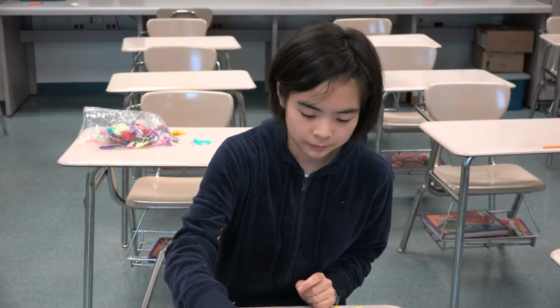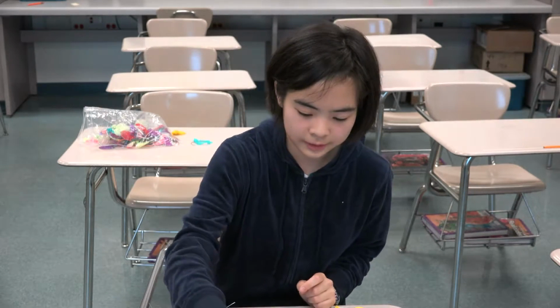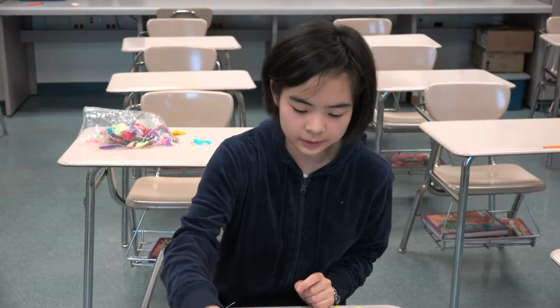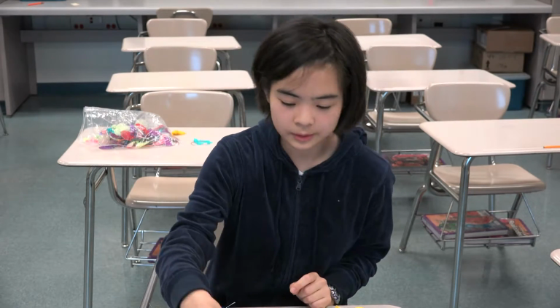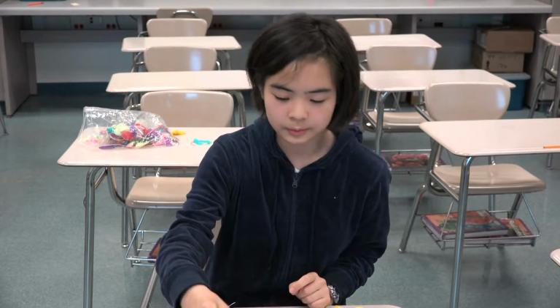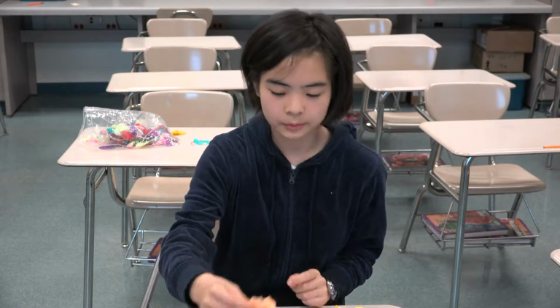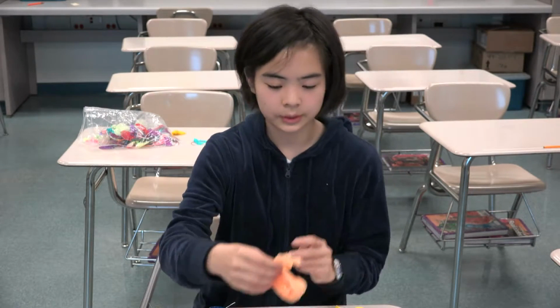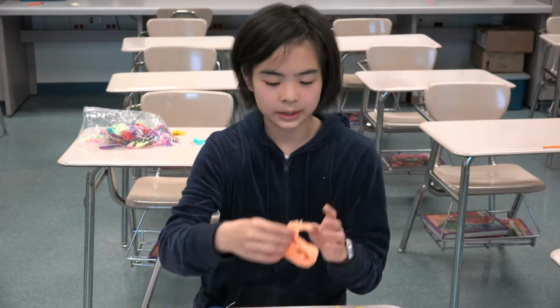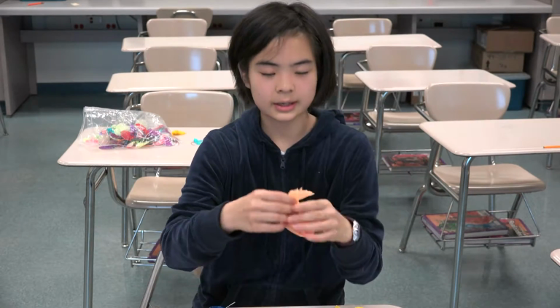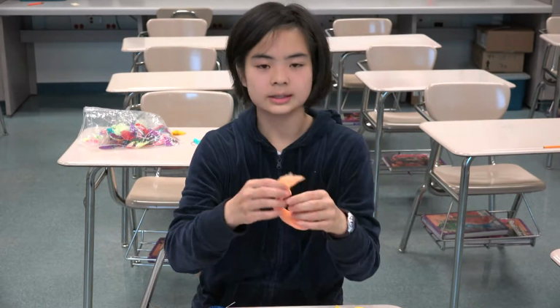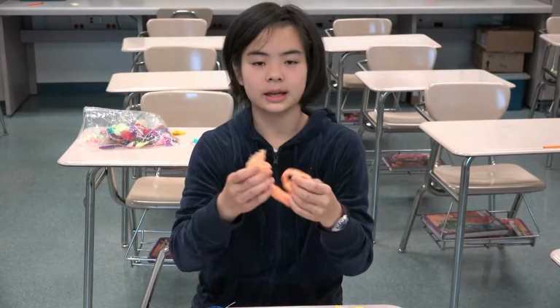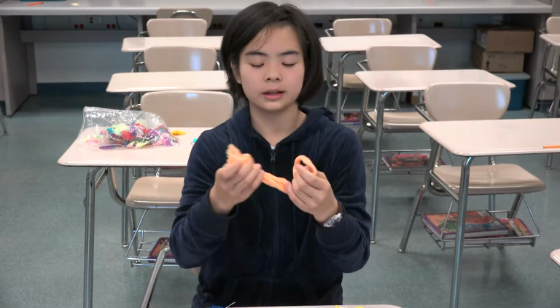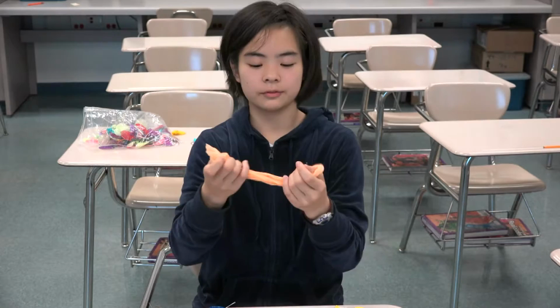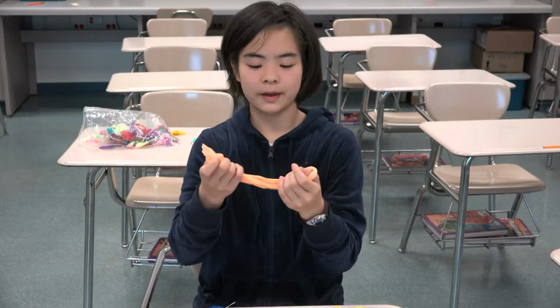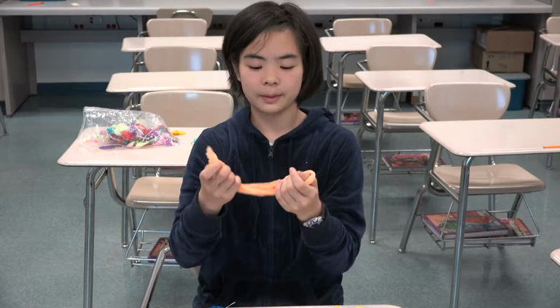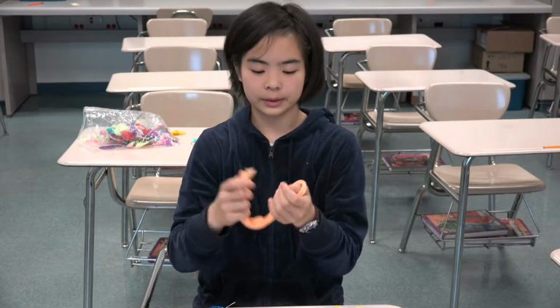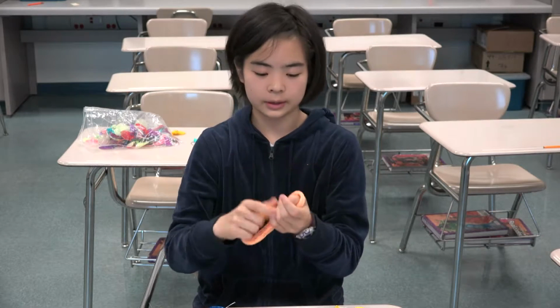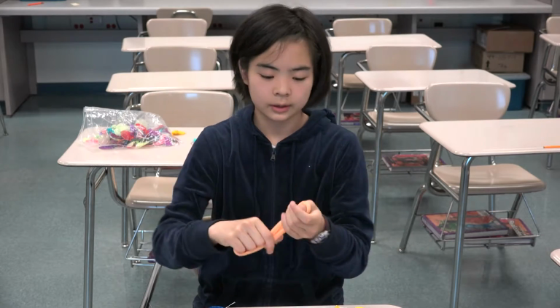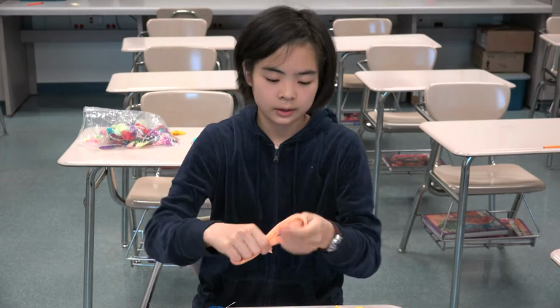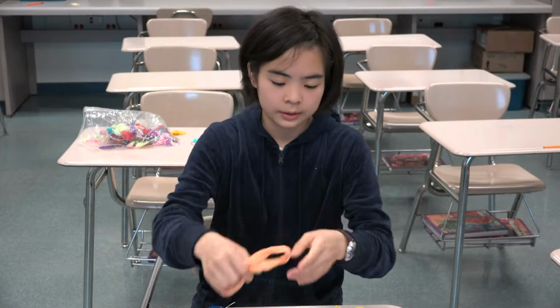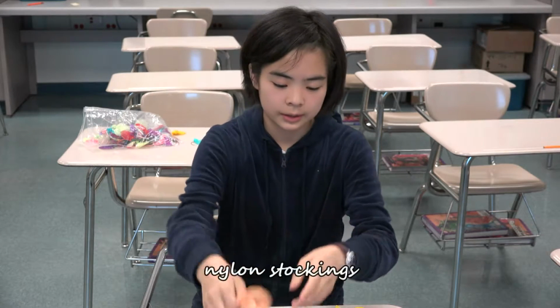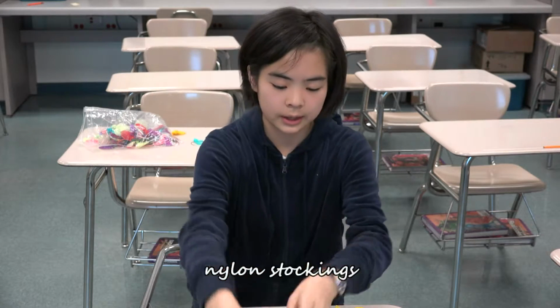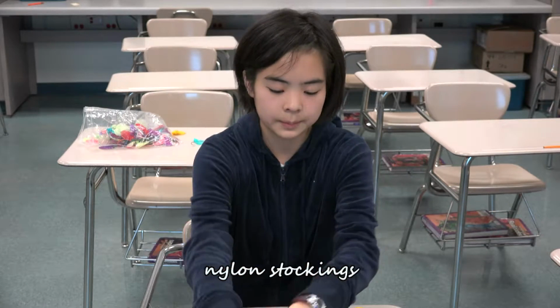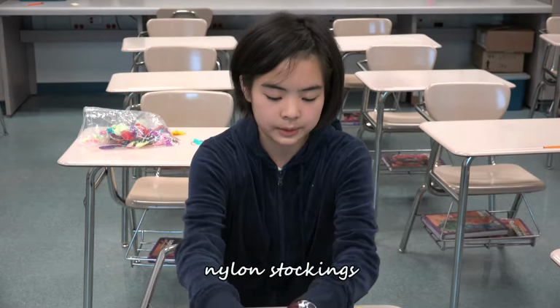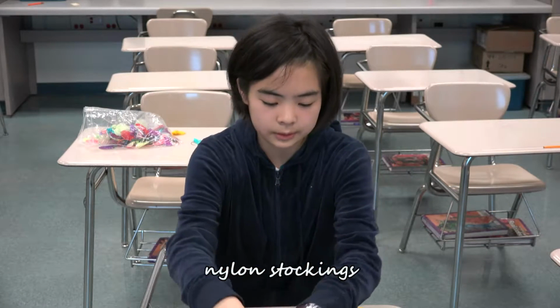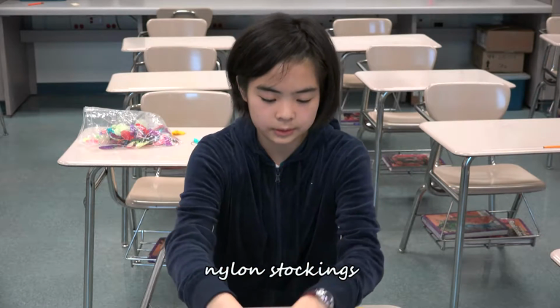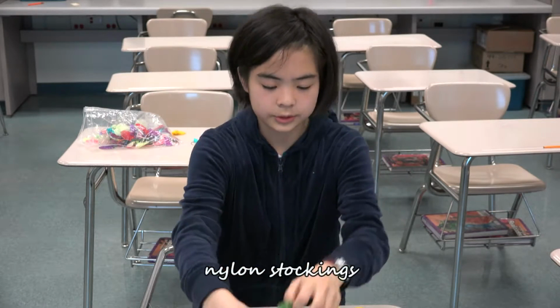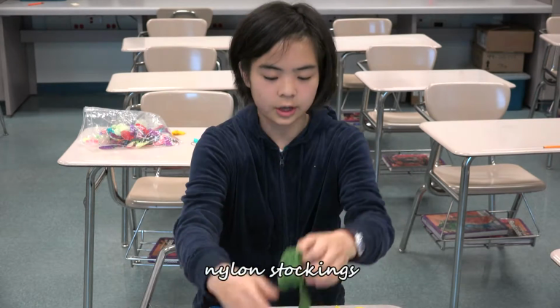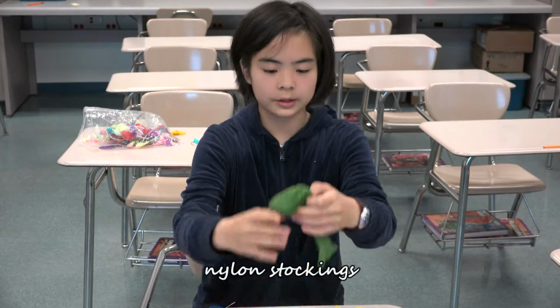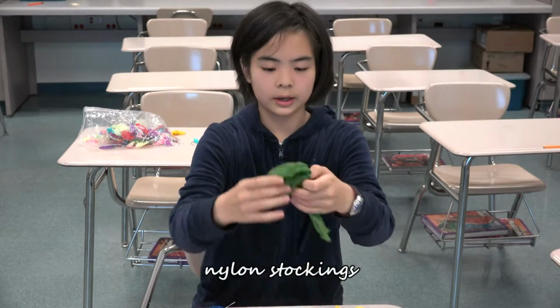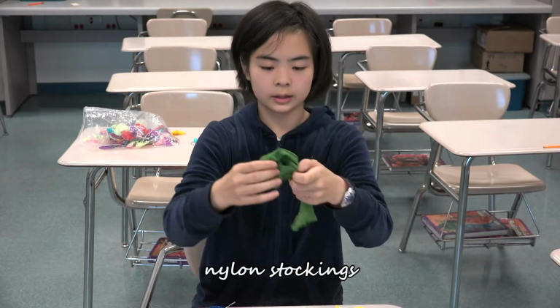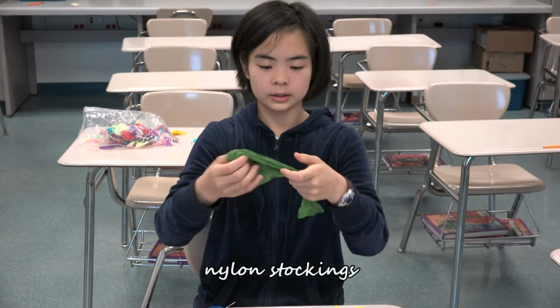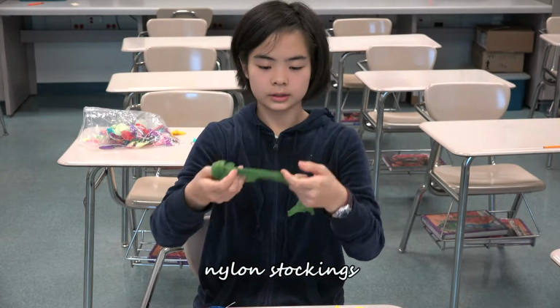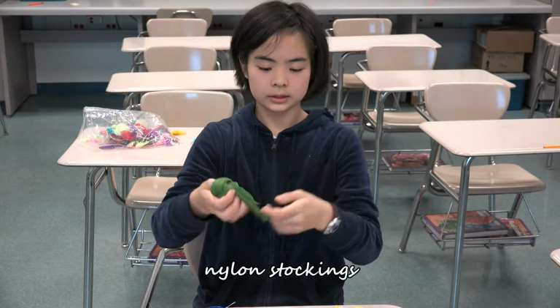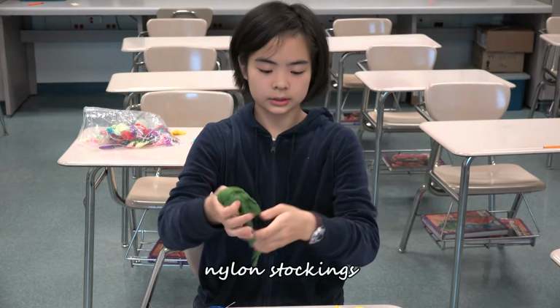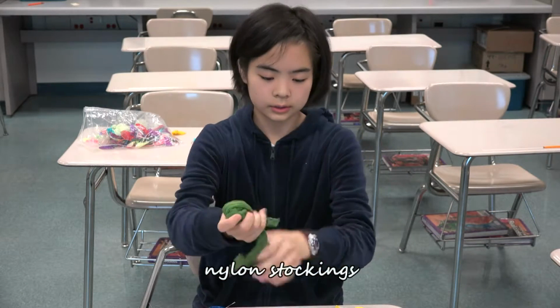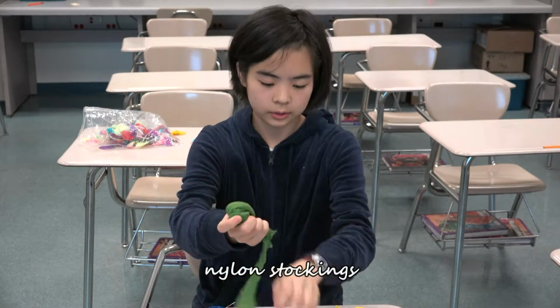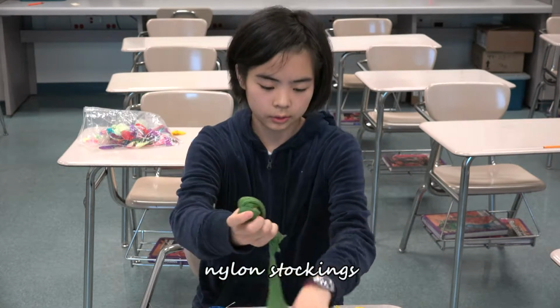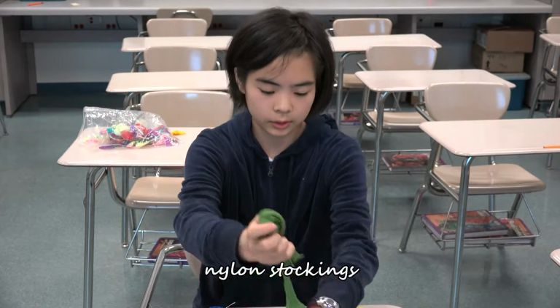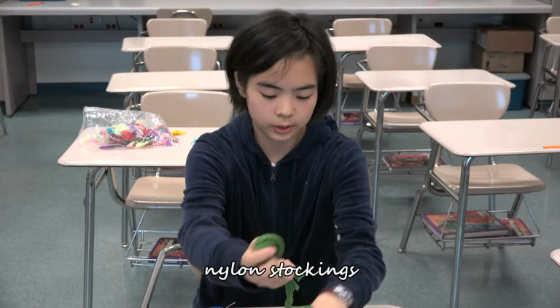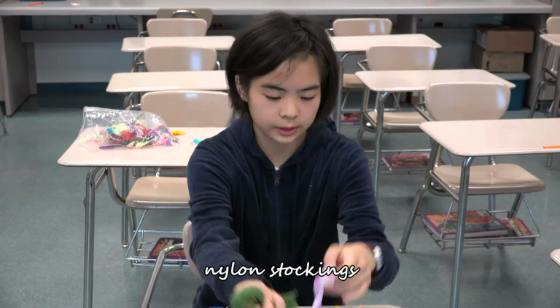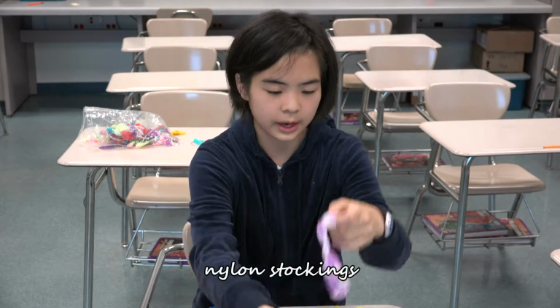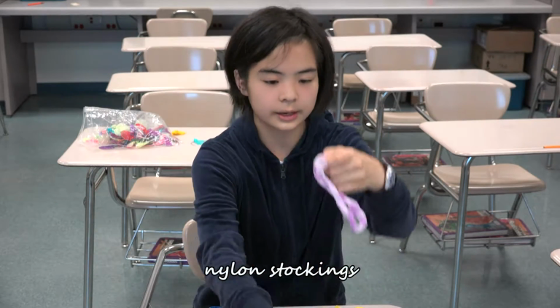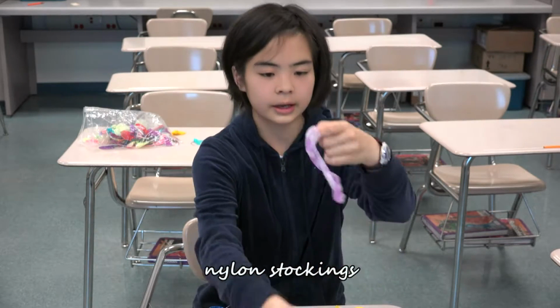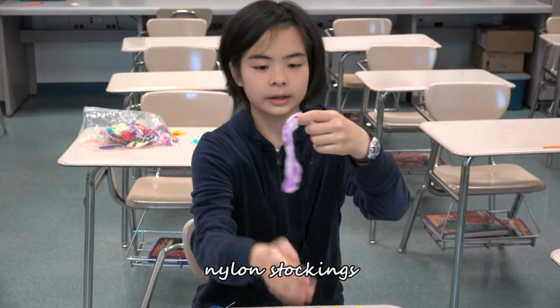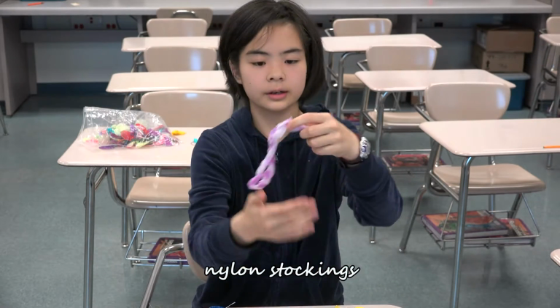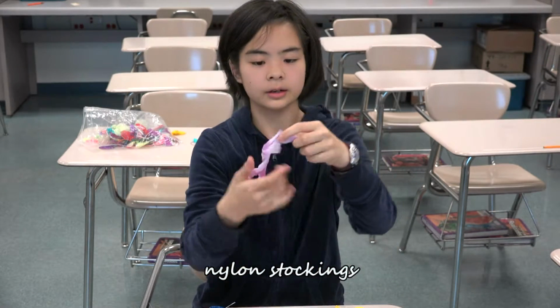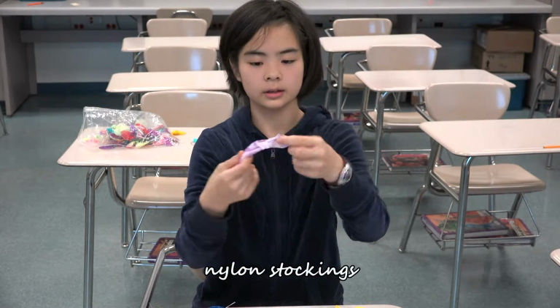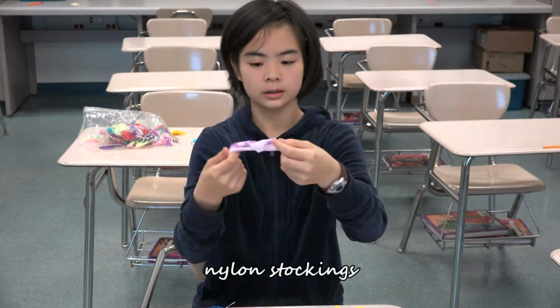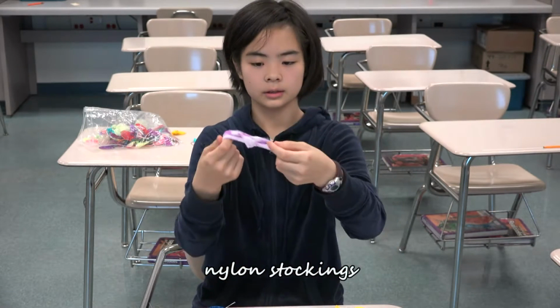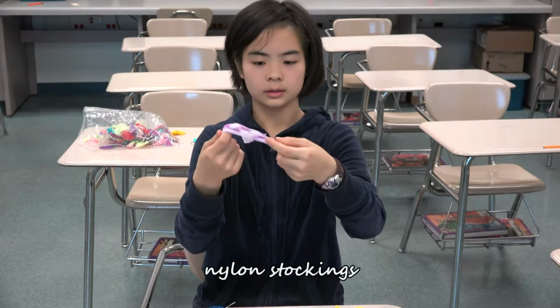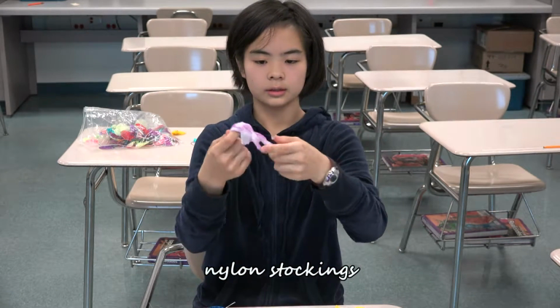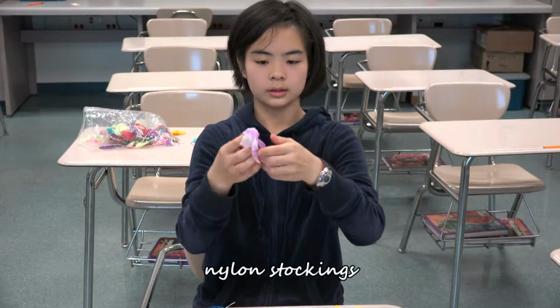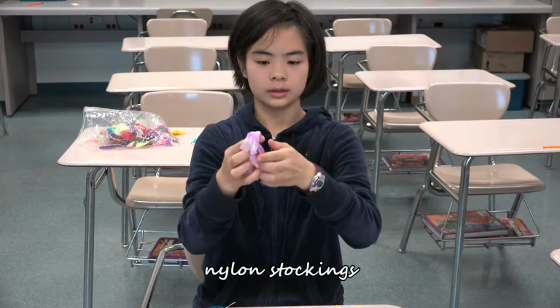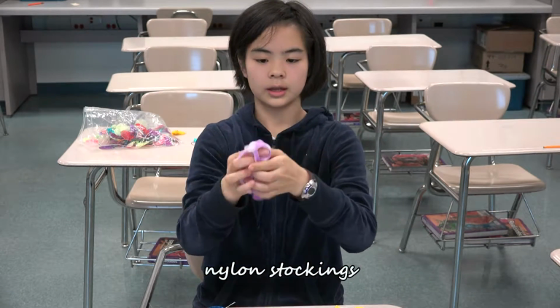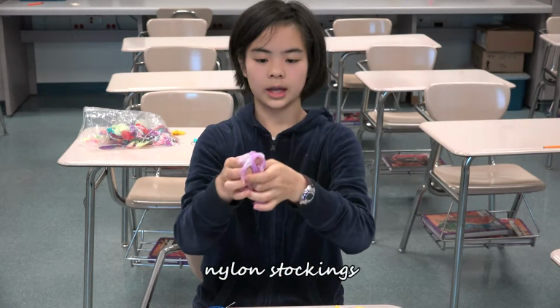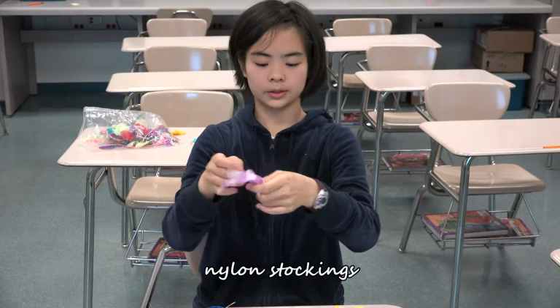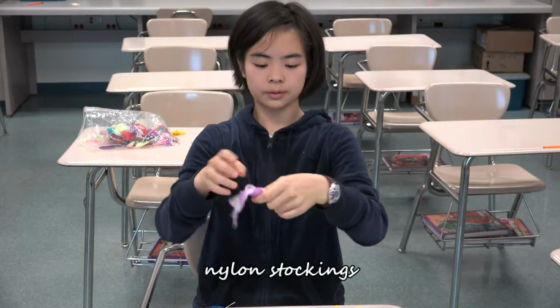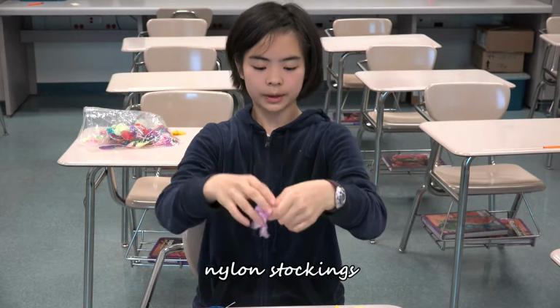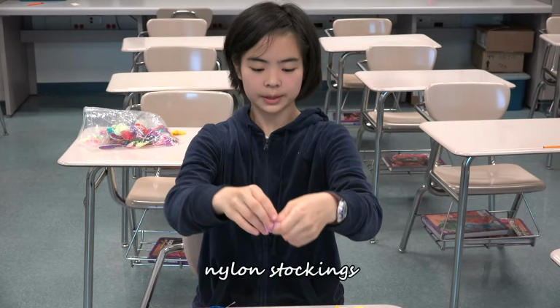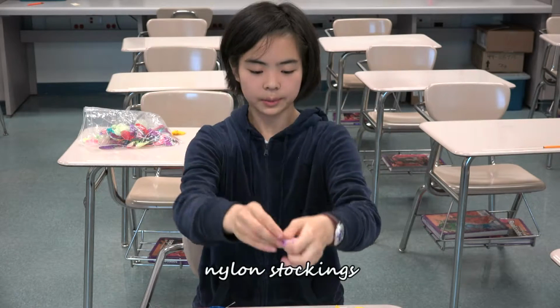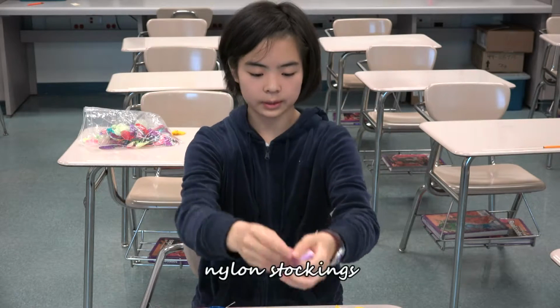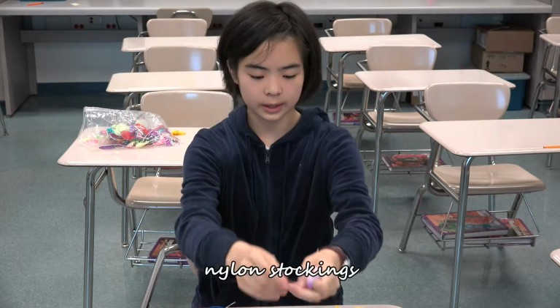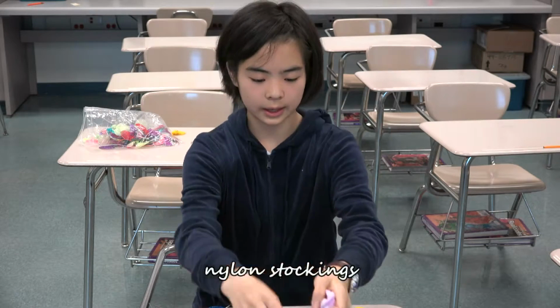Finally, what we need is nylon fabric. They come in solid colors or tie-dye, and you can buy them online.